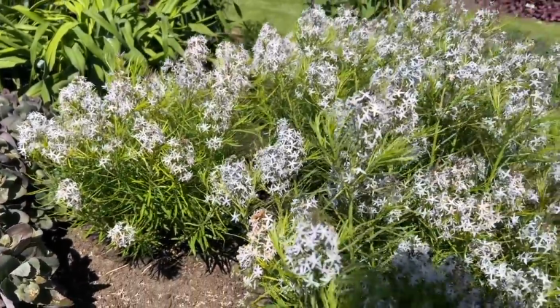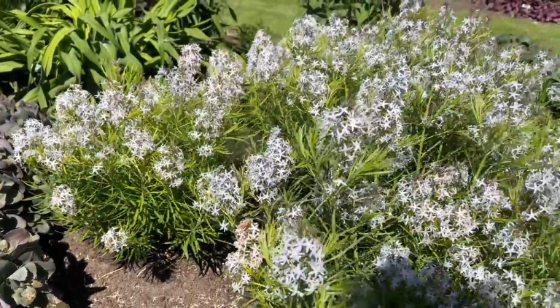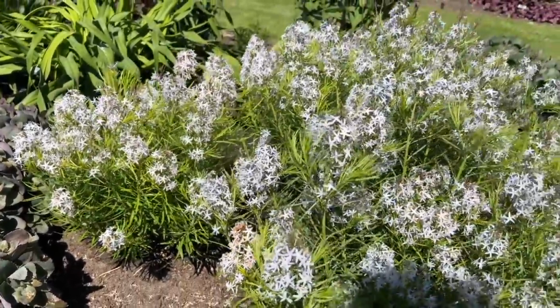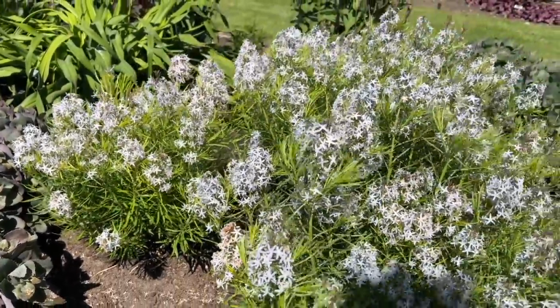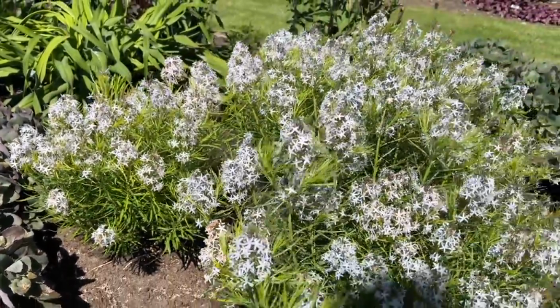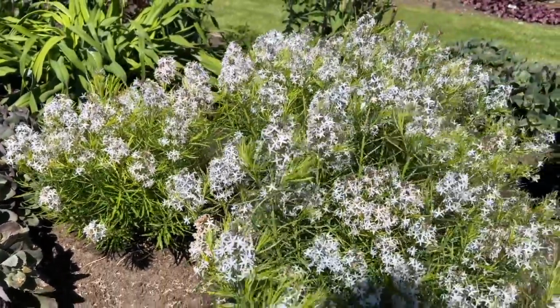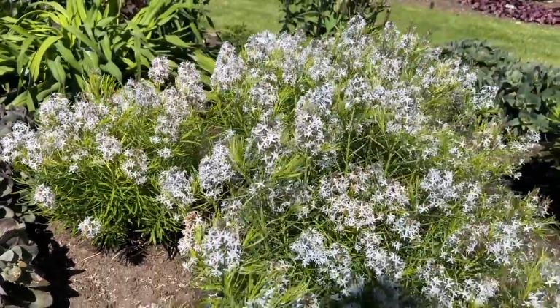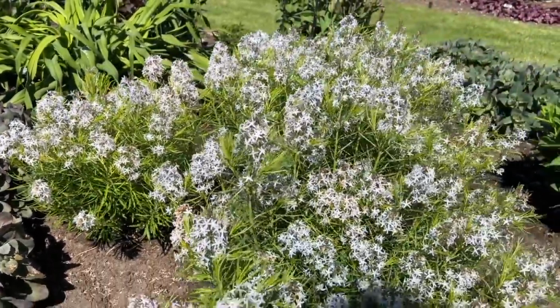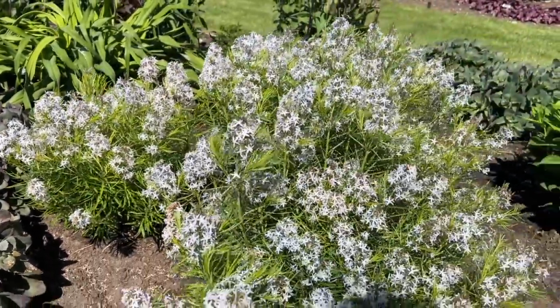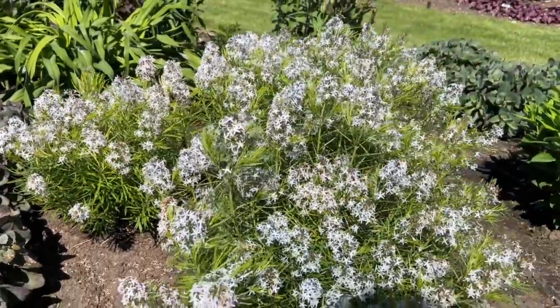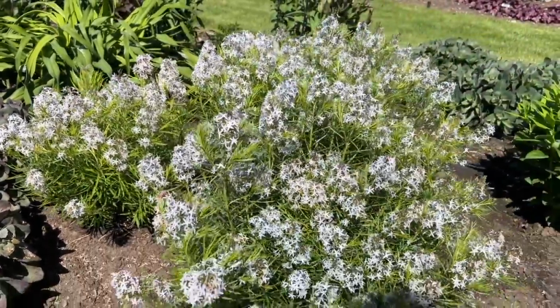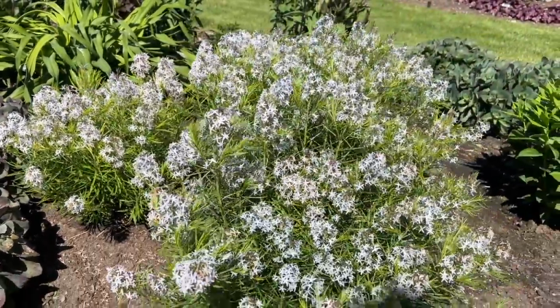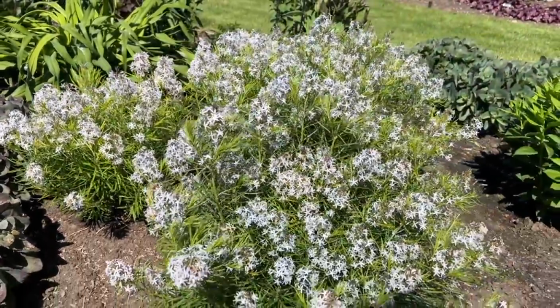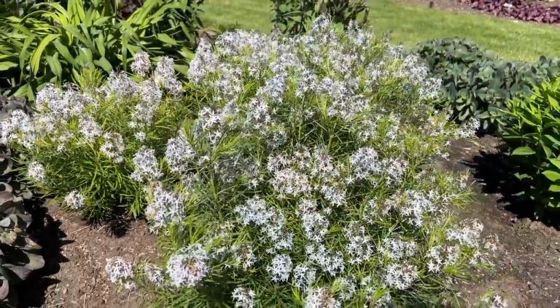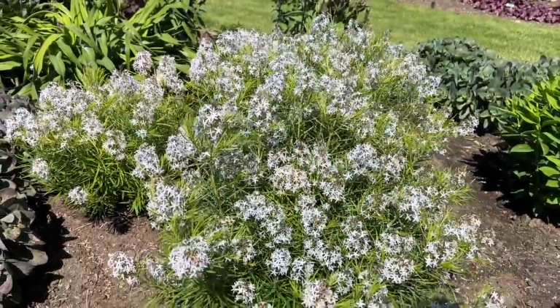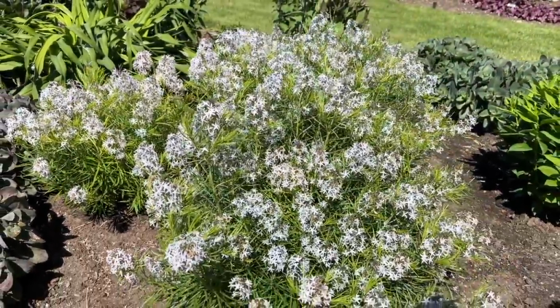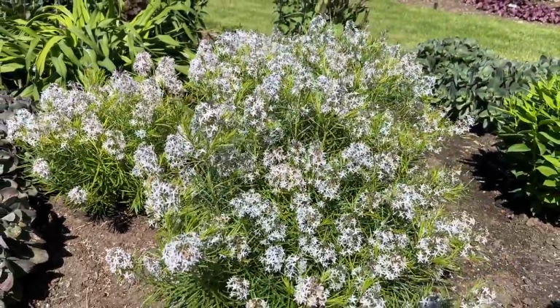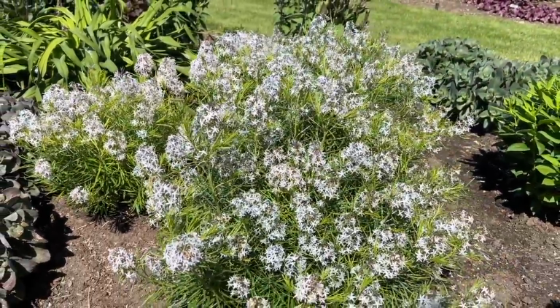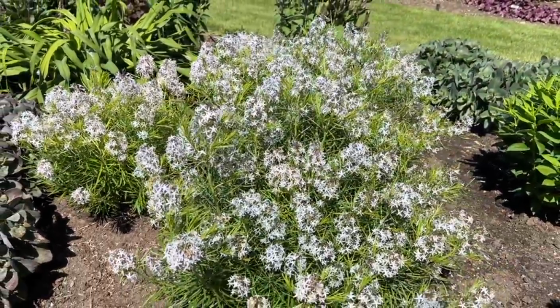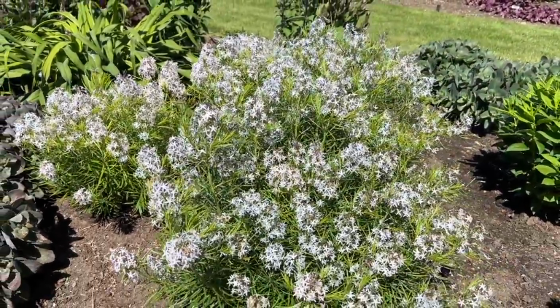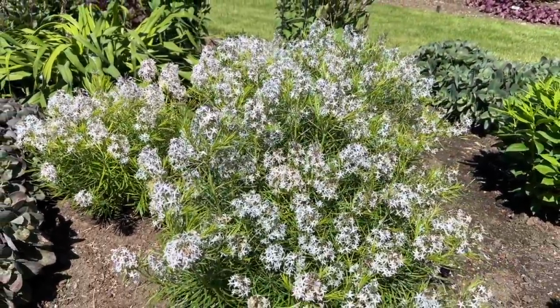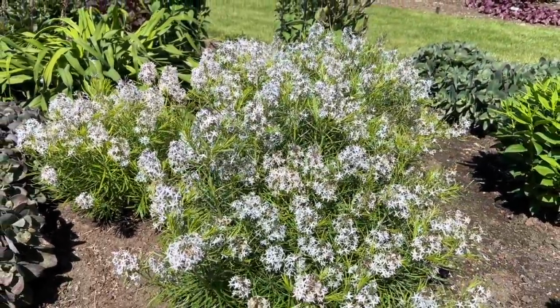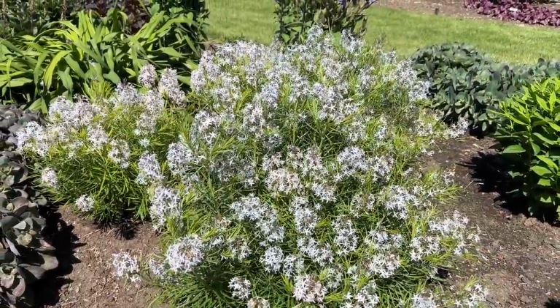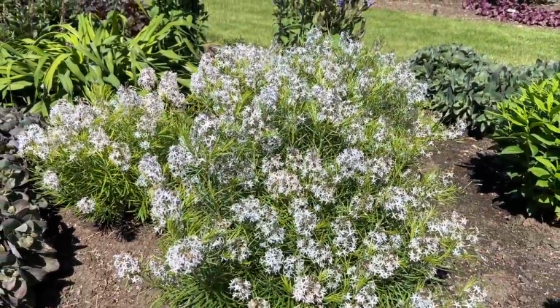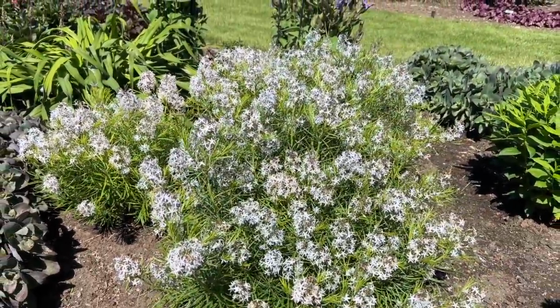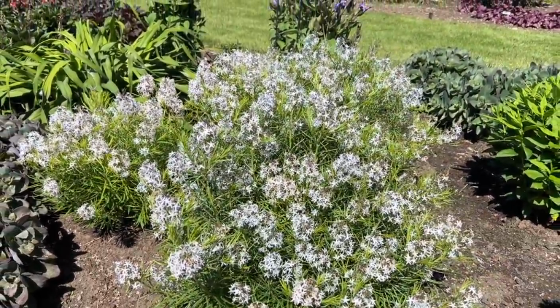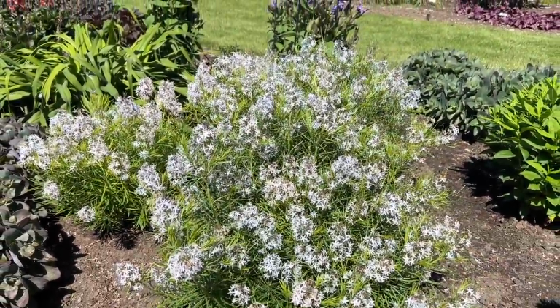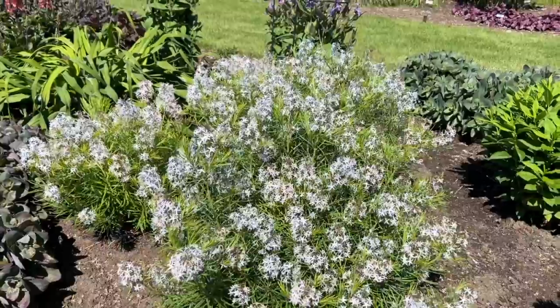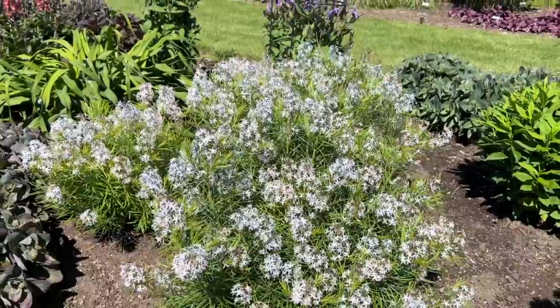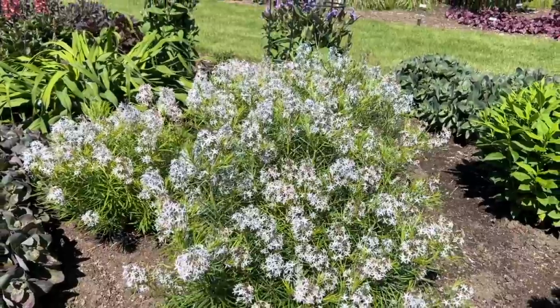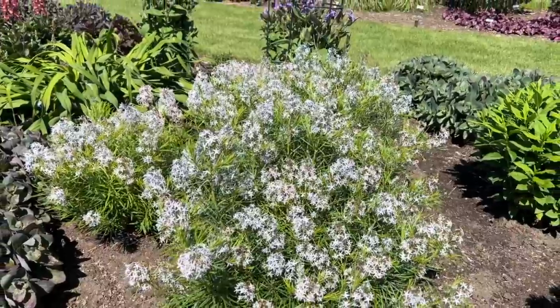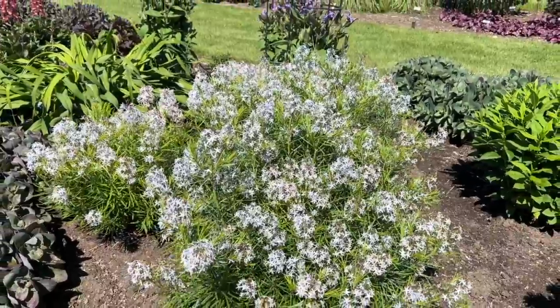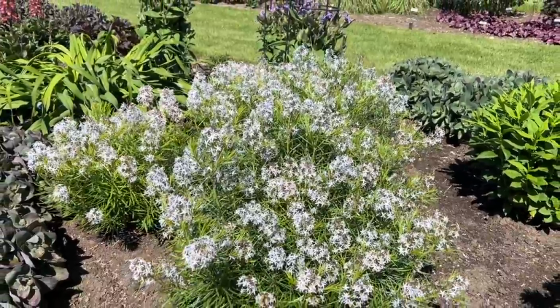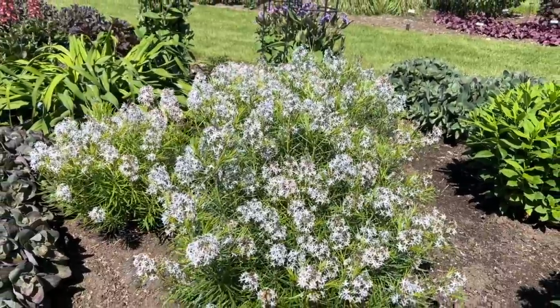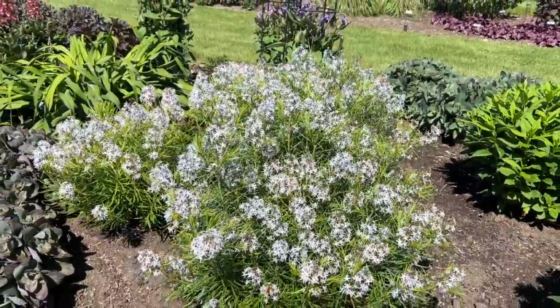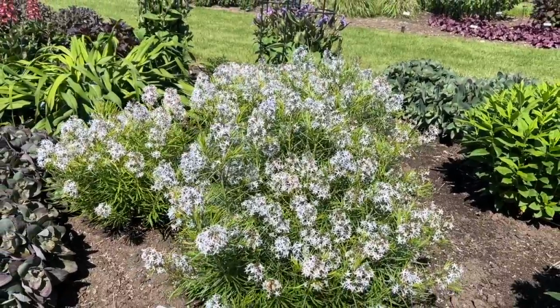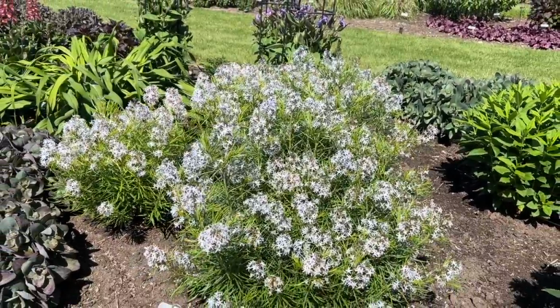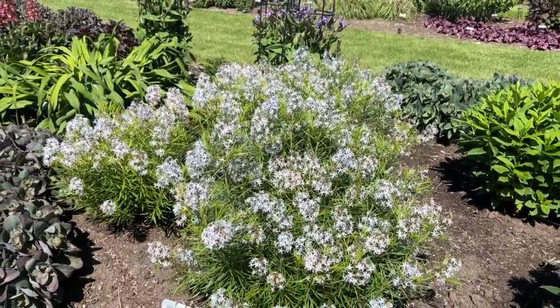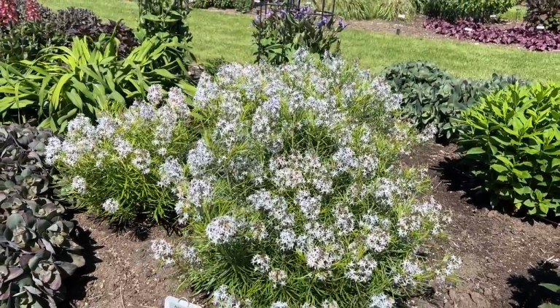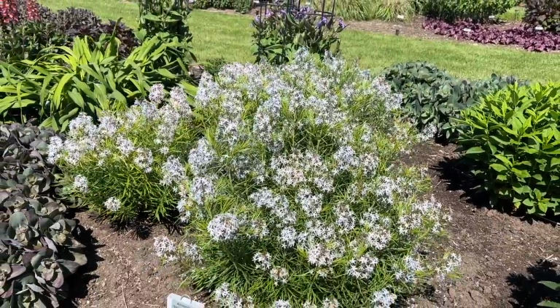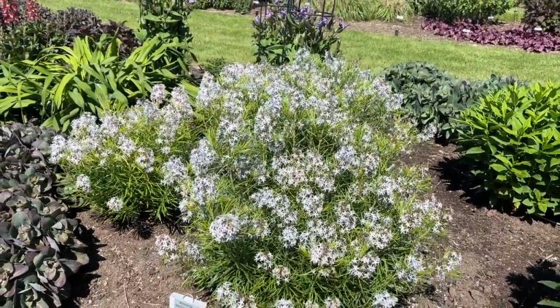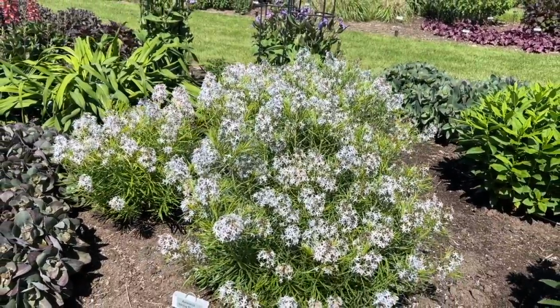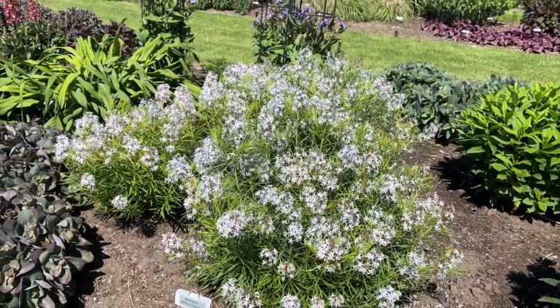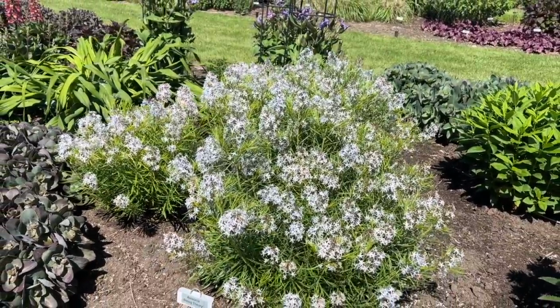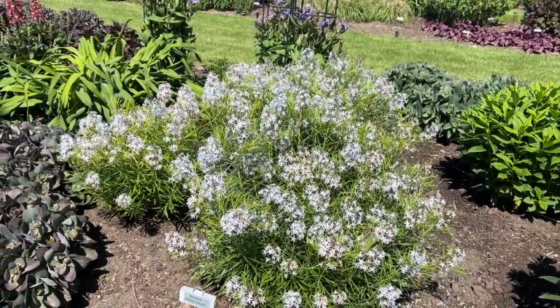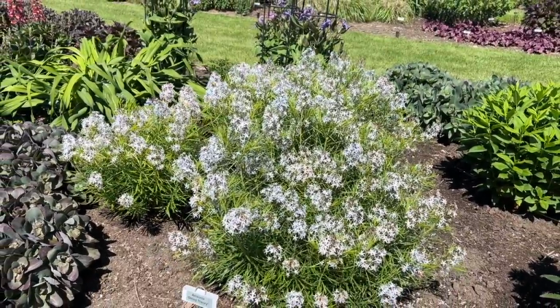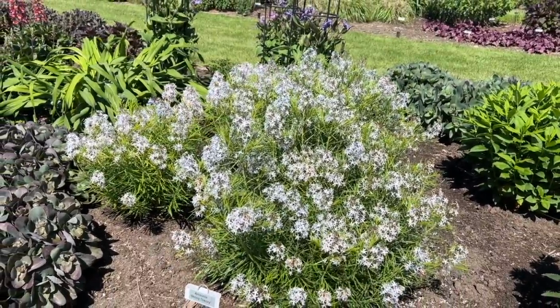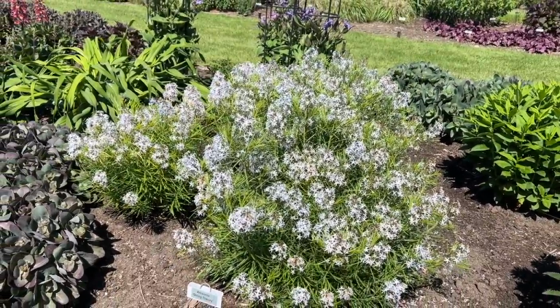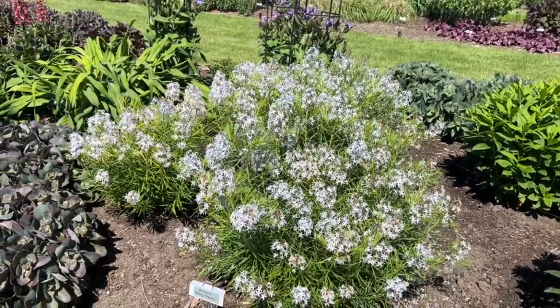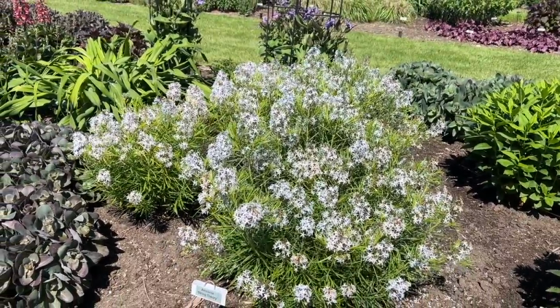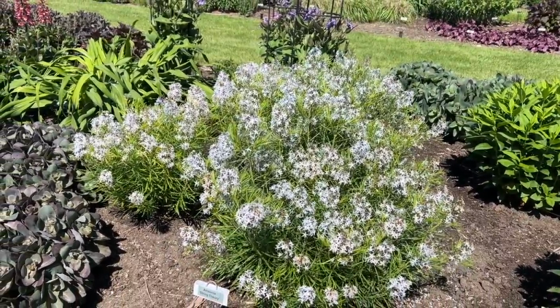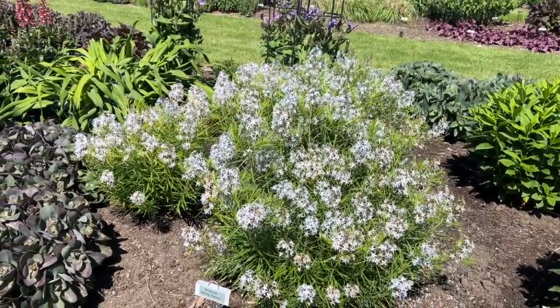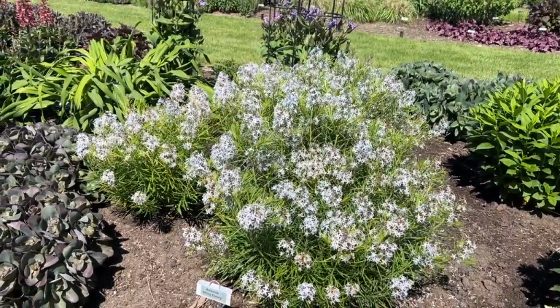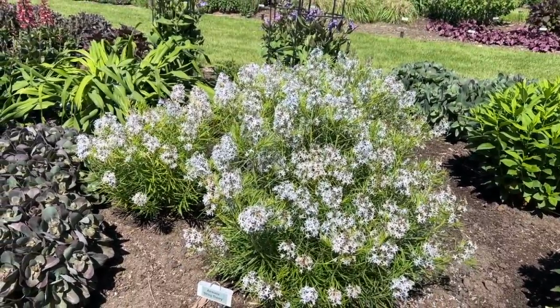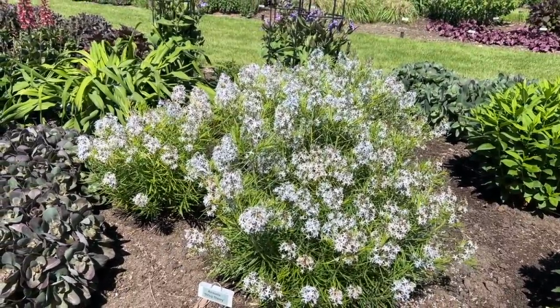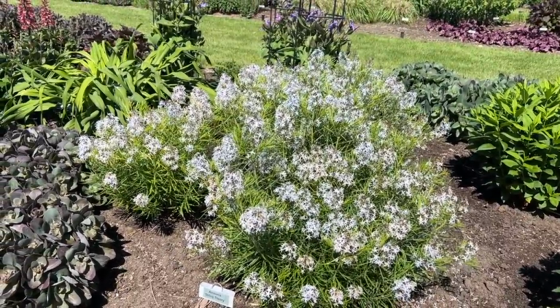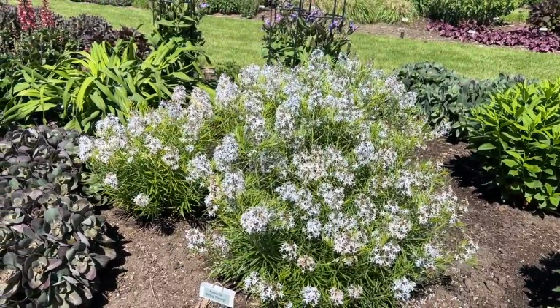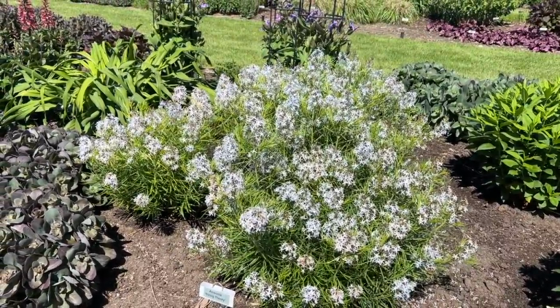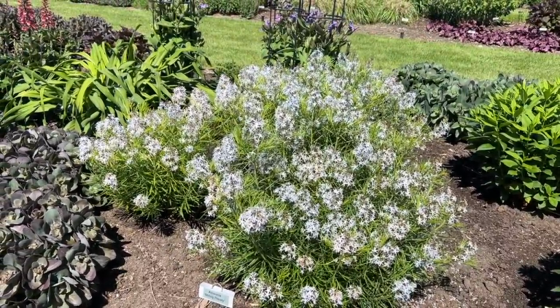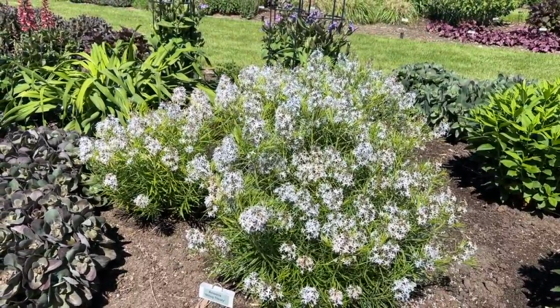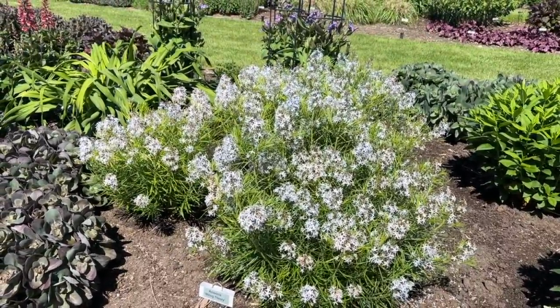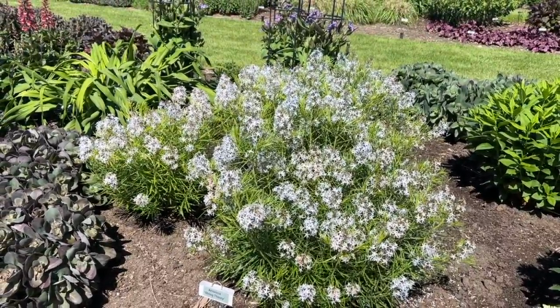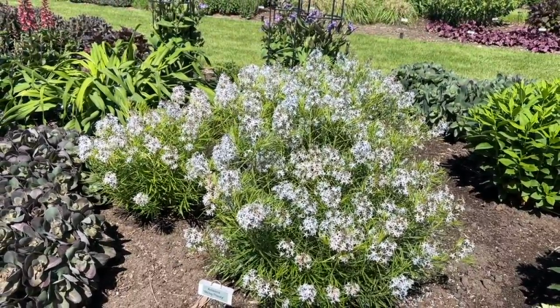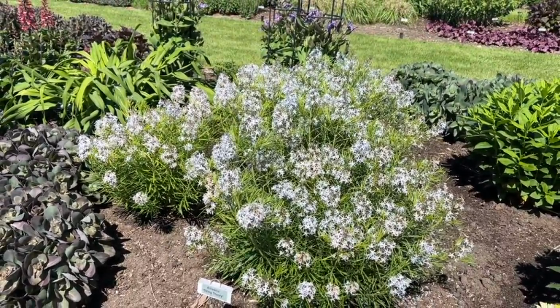It likes to be grown in full sun locations. It can handle a little bit of part shade as well, if you're getting a decent amount of sun like in the afternoon.